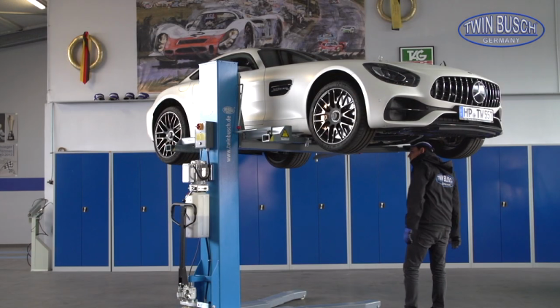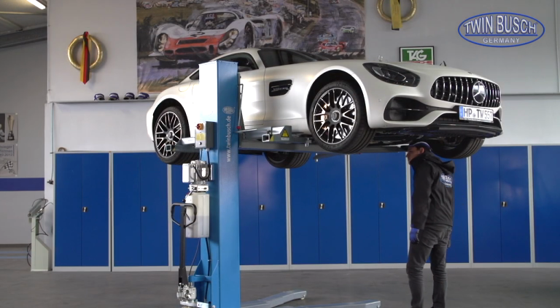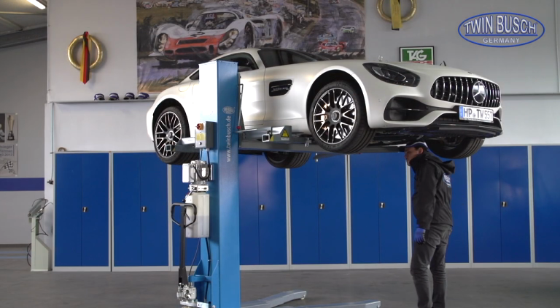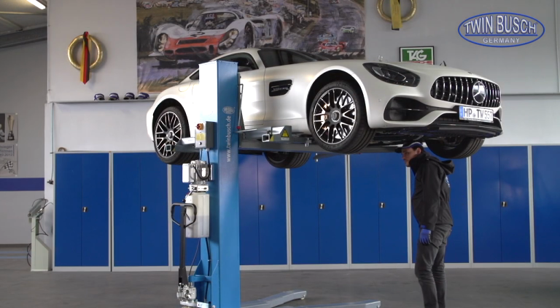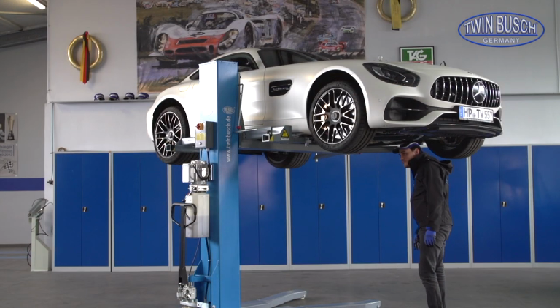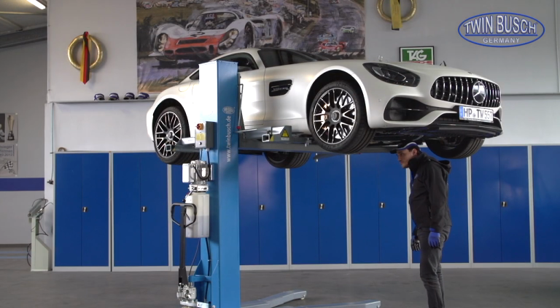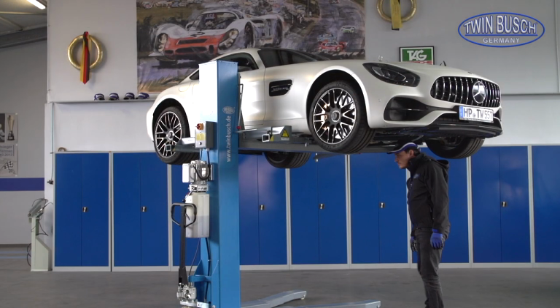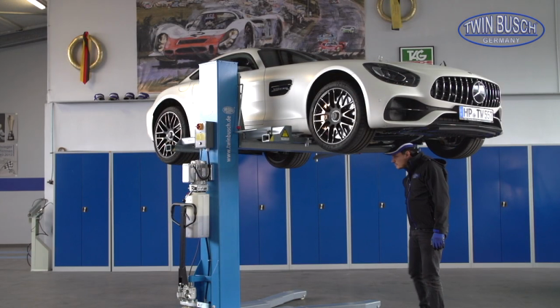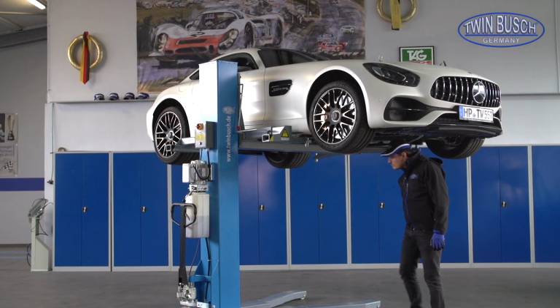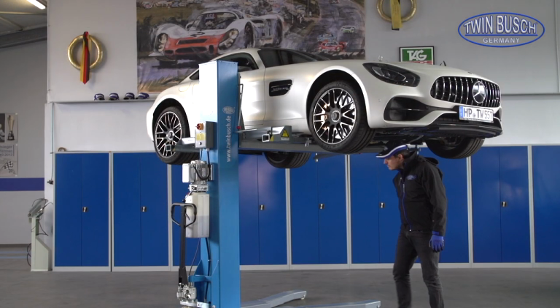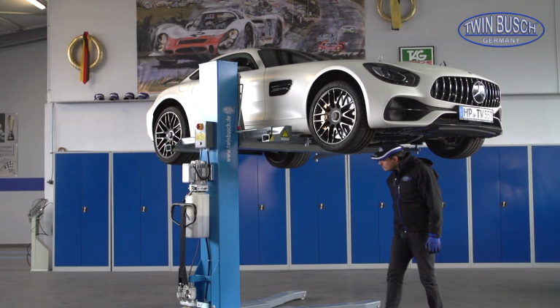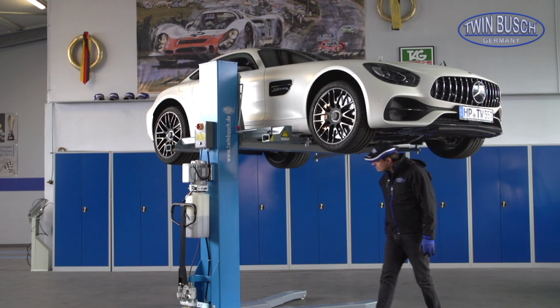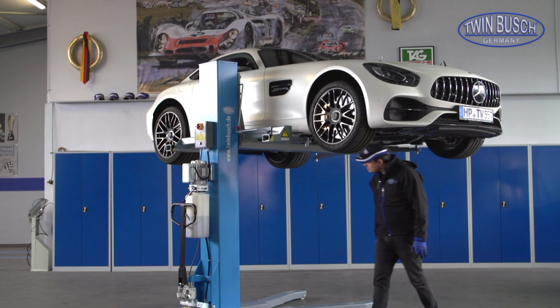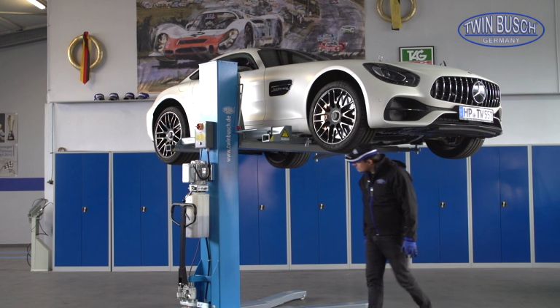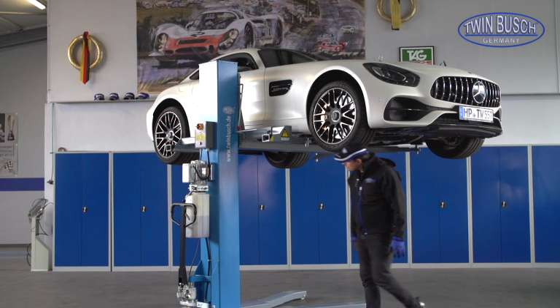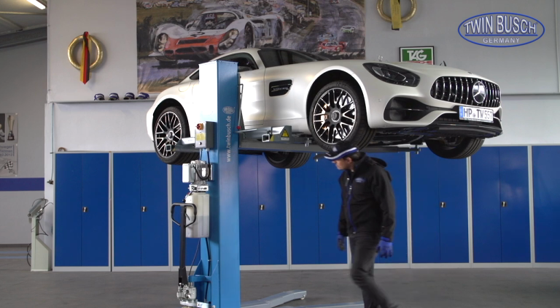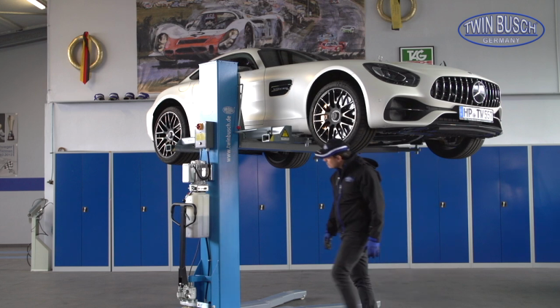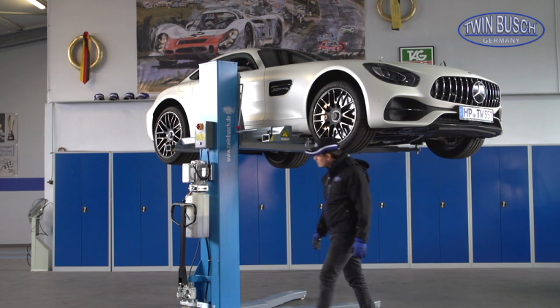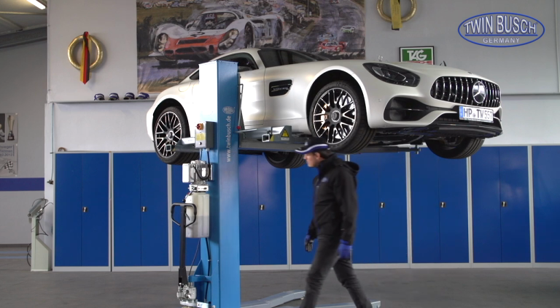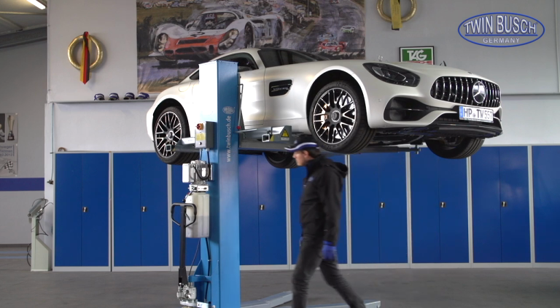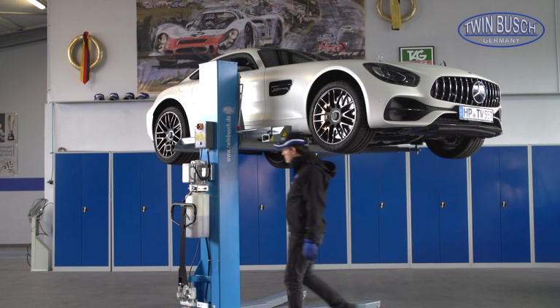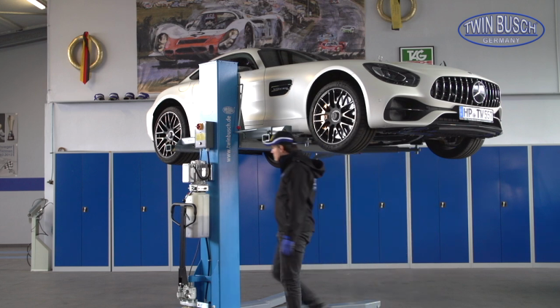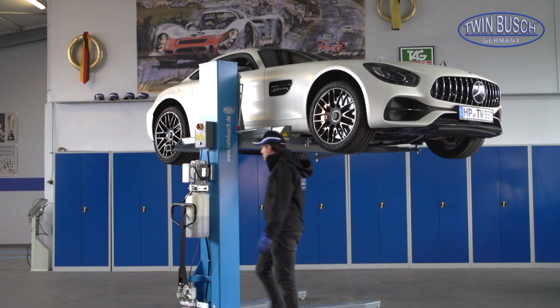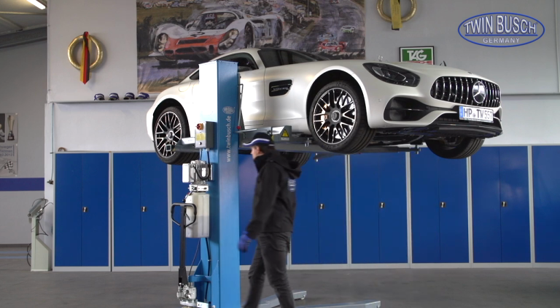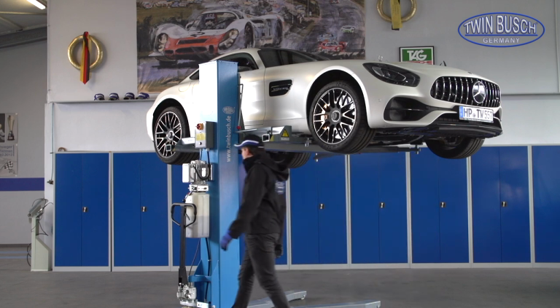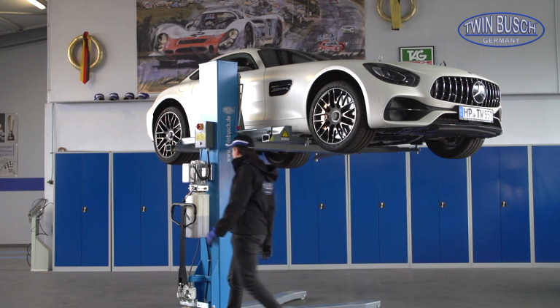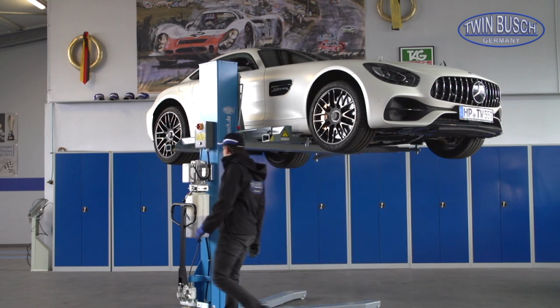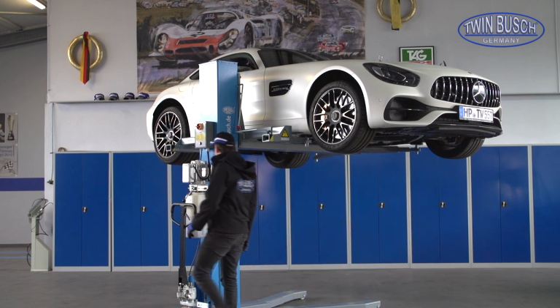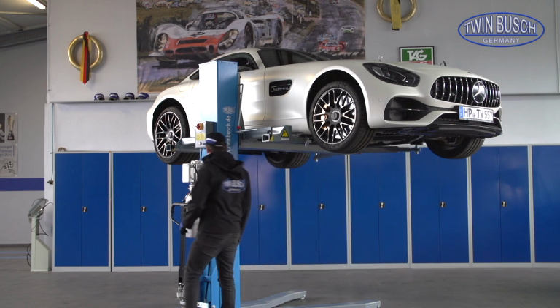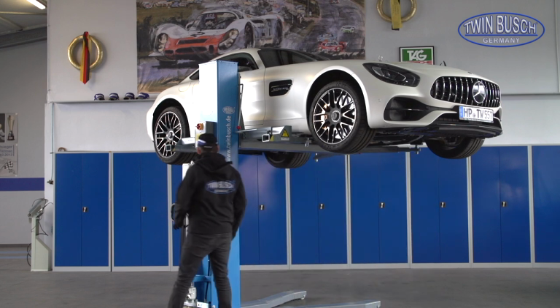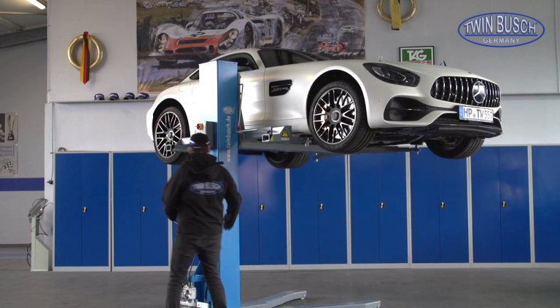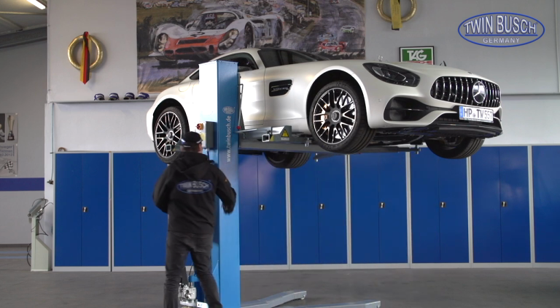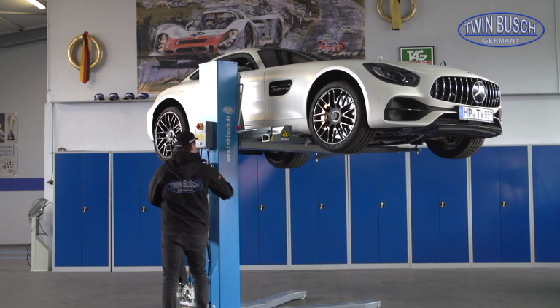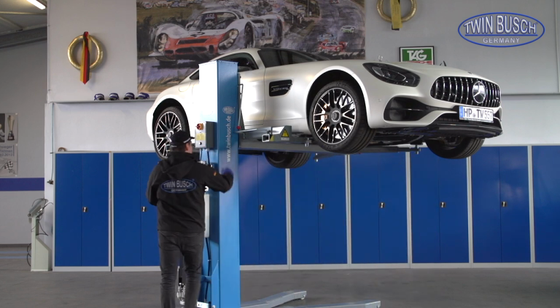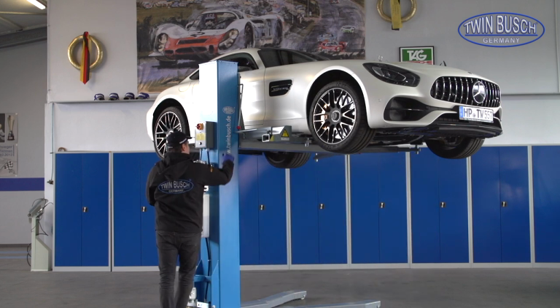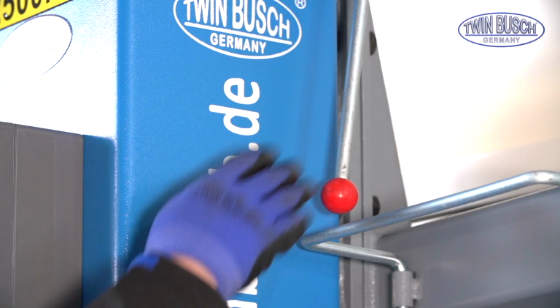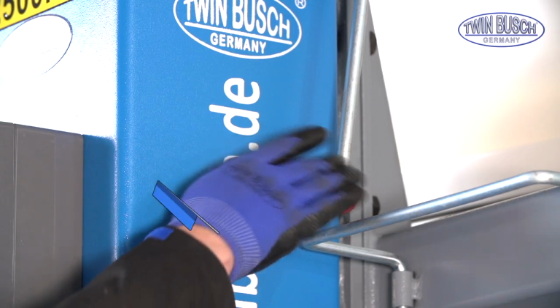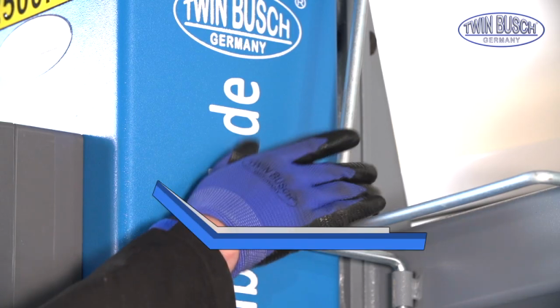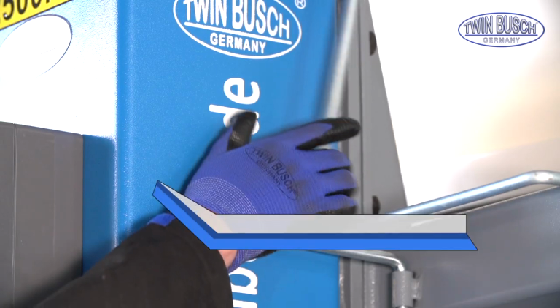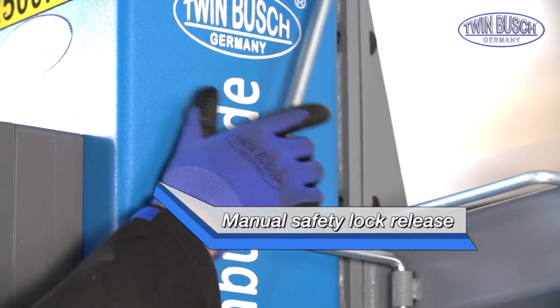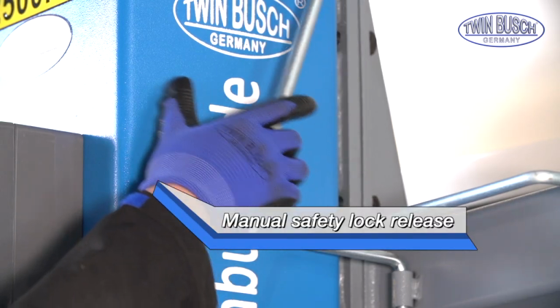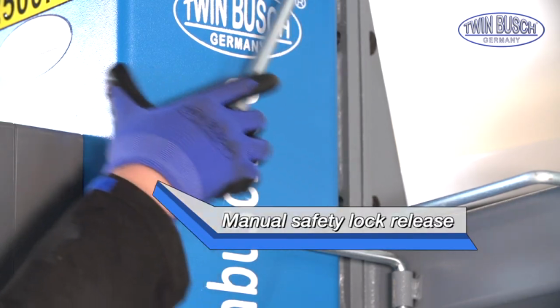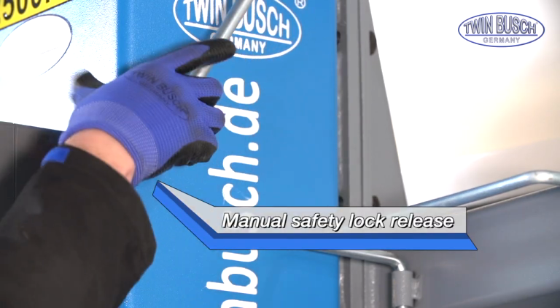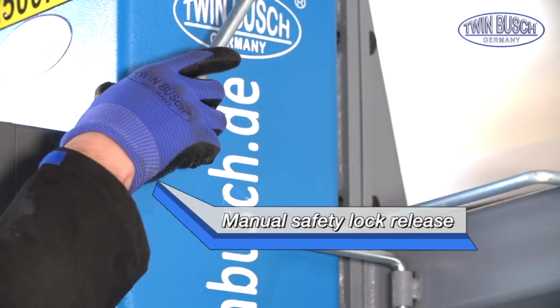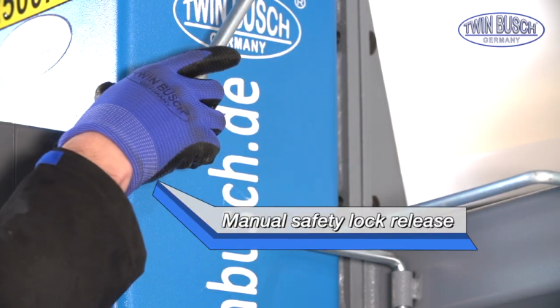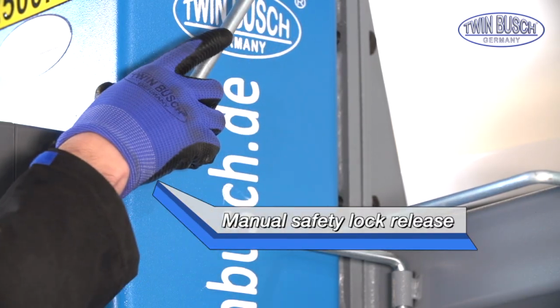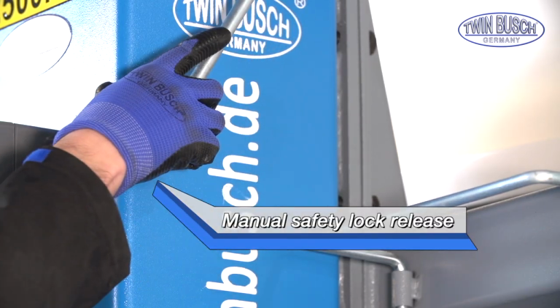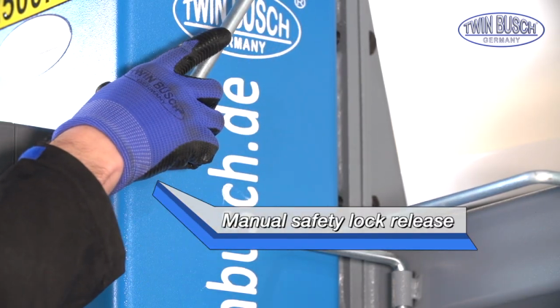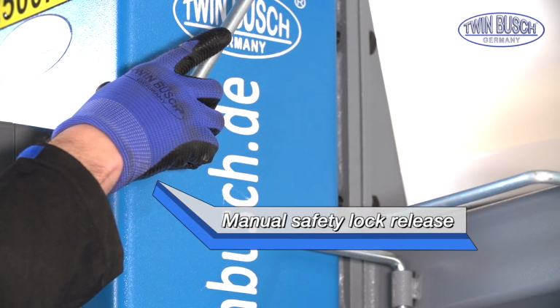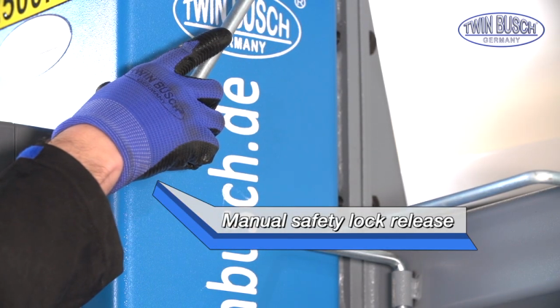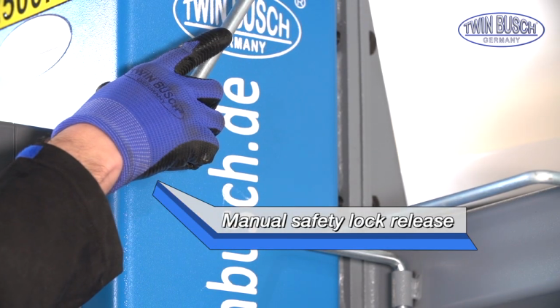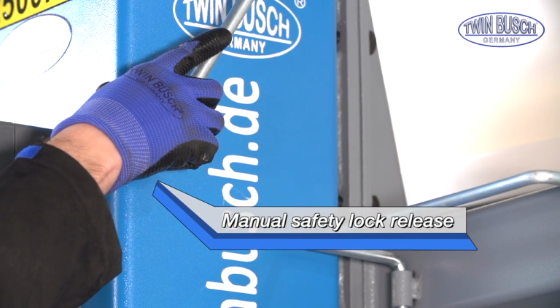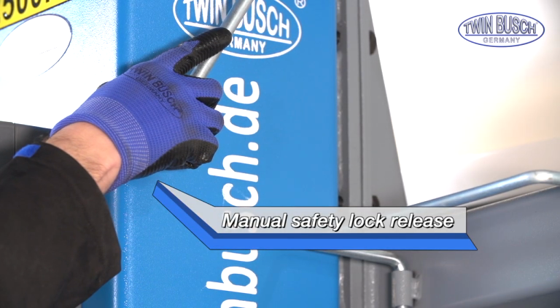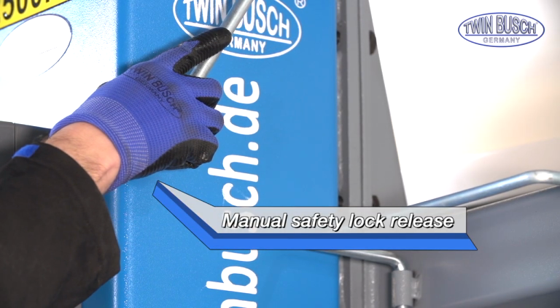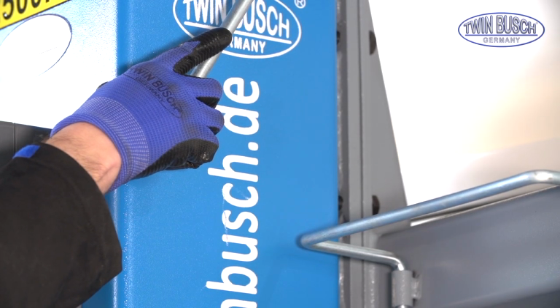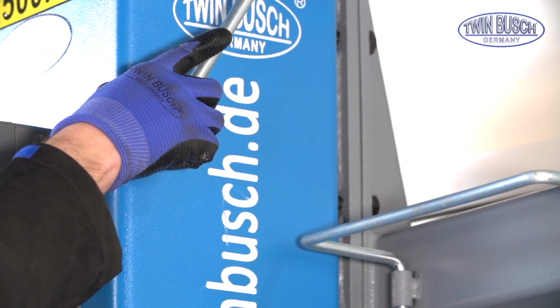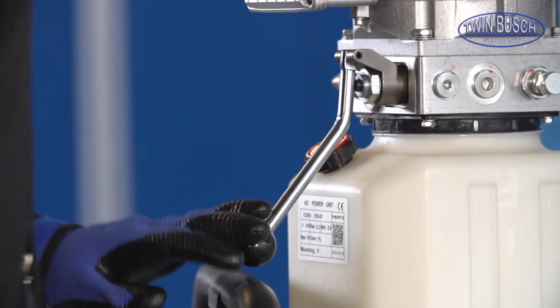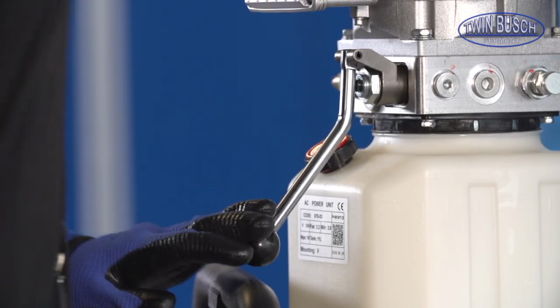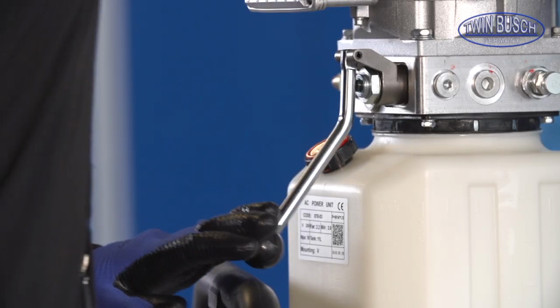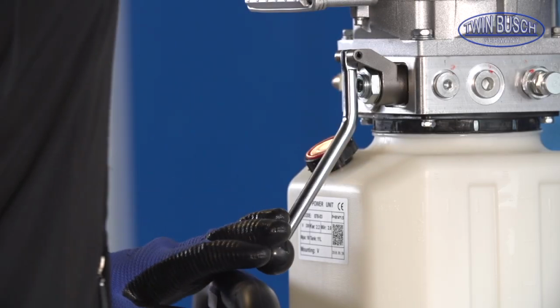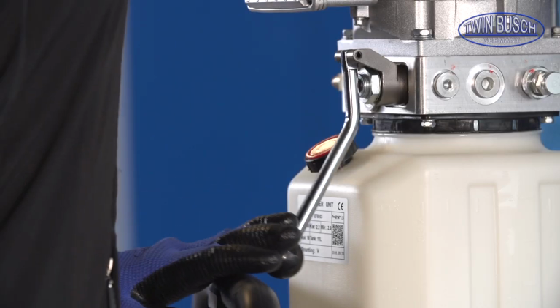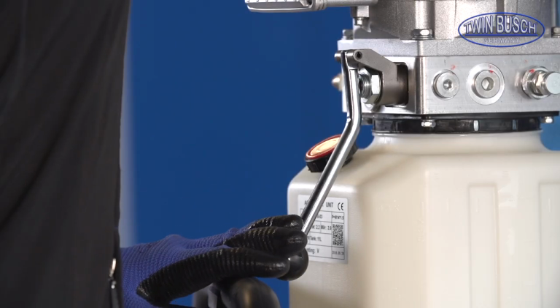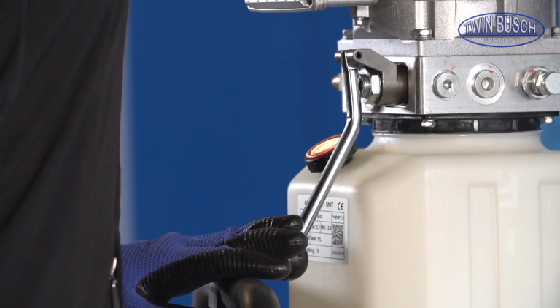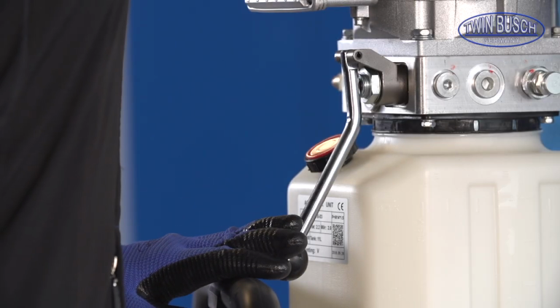To lower the lift, release the safety locks manually, and then press the lever to open the lowering valve.